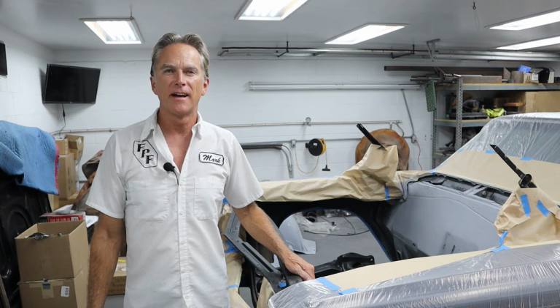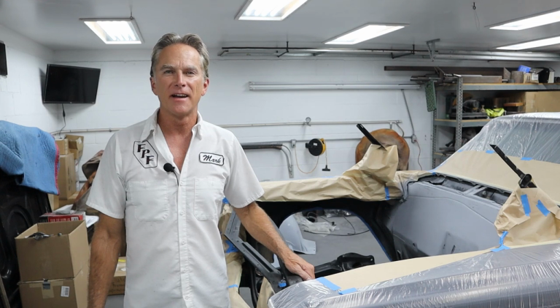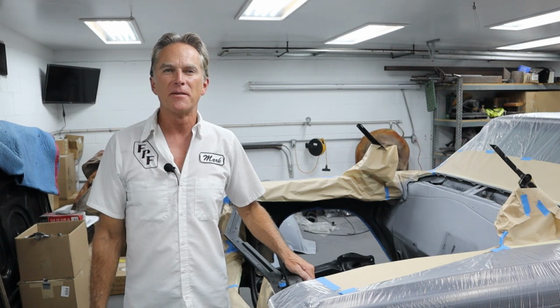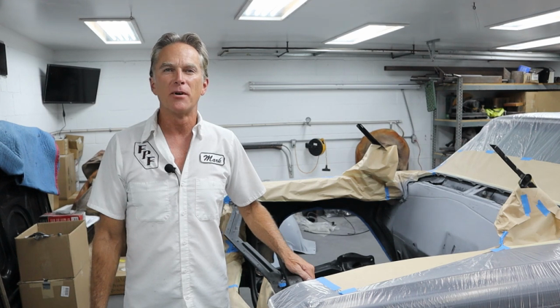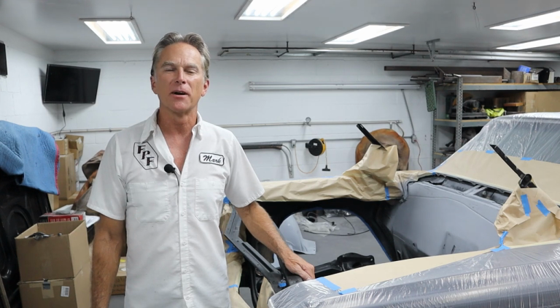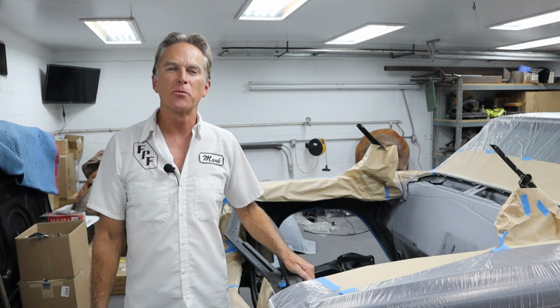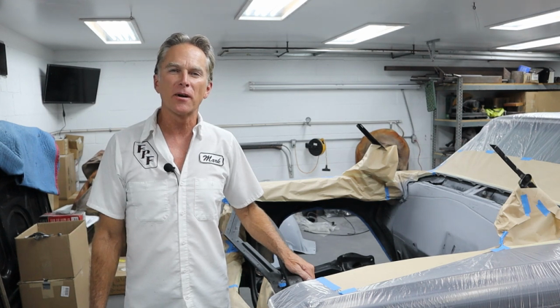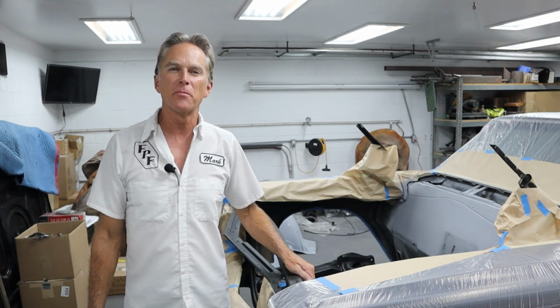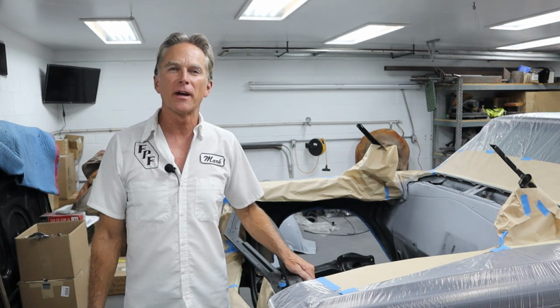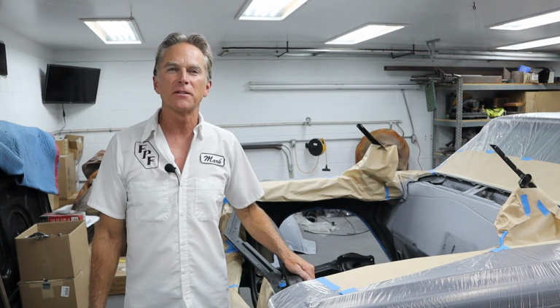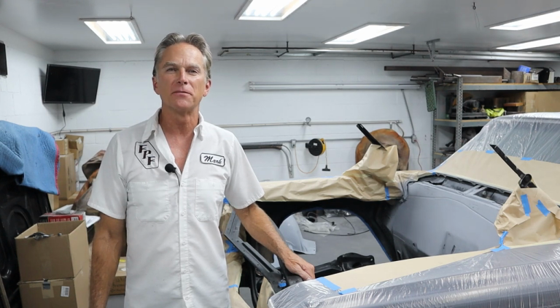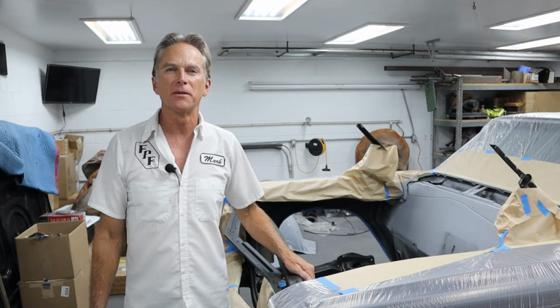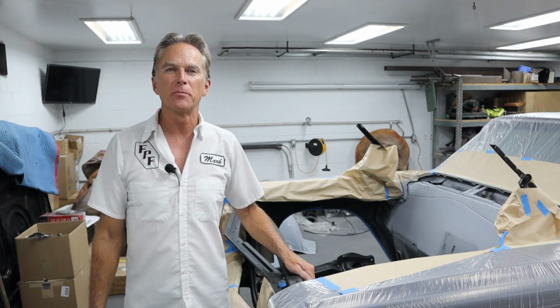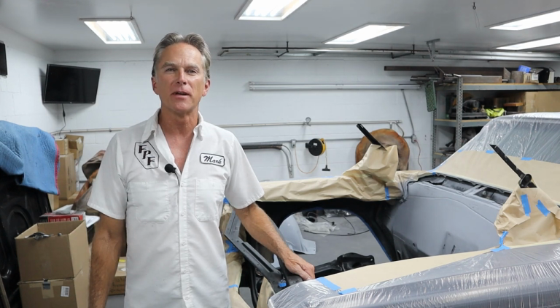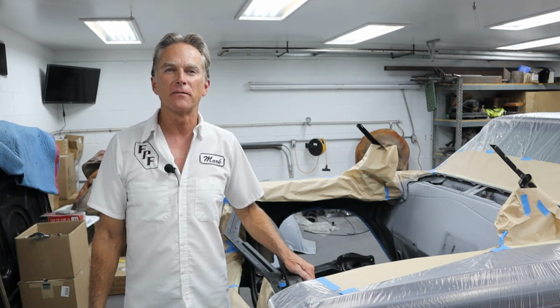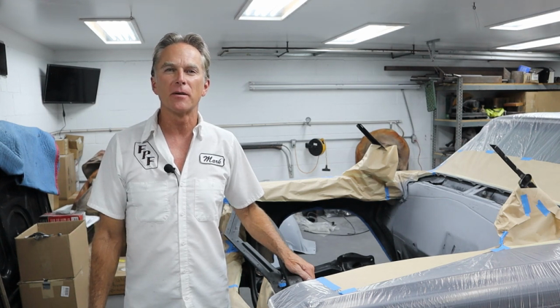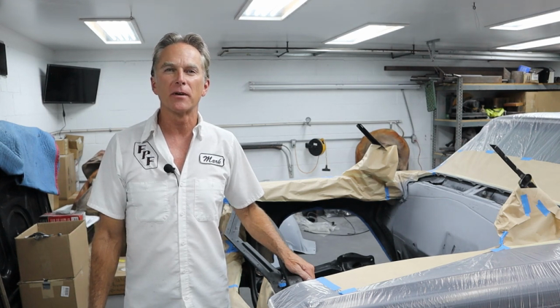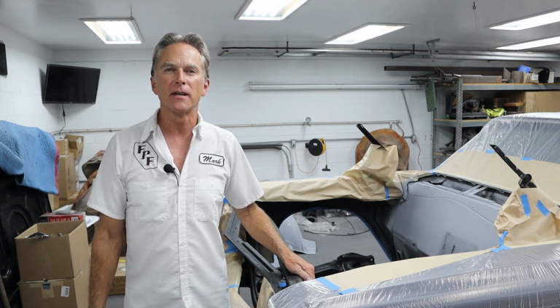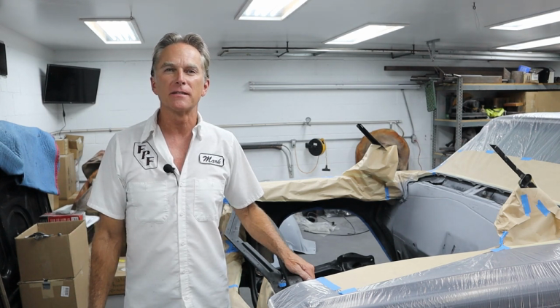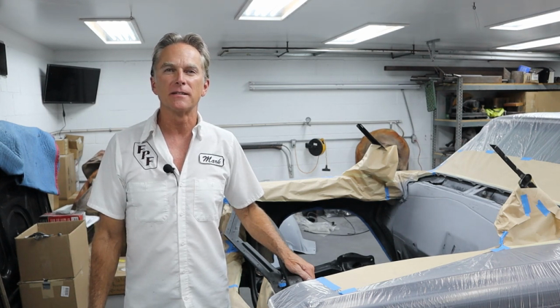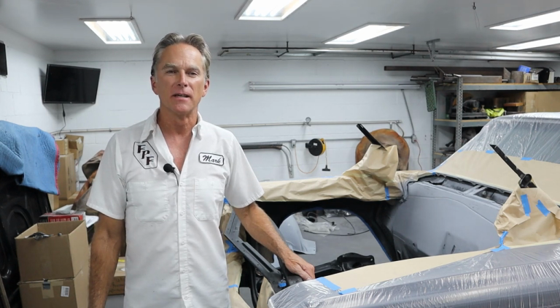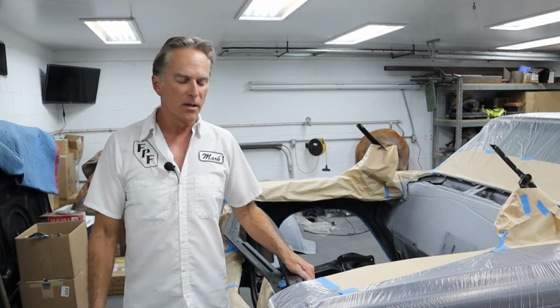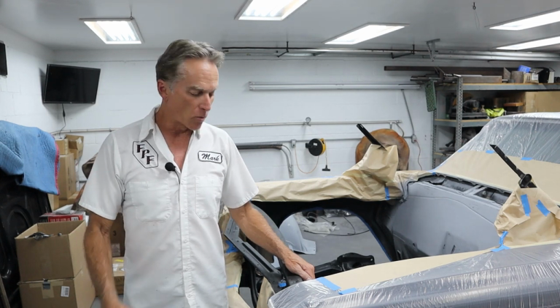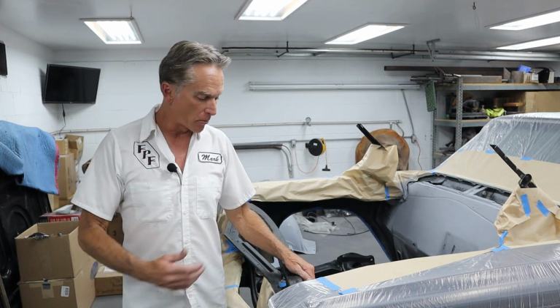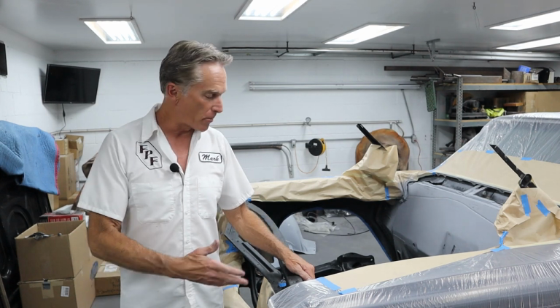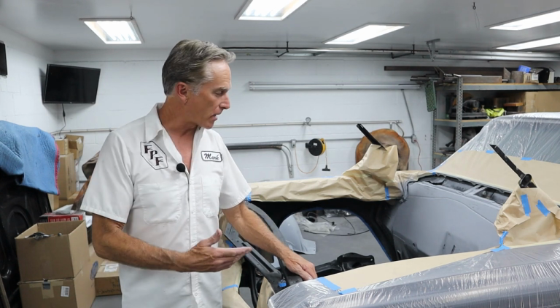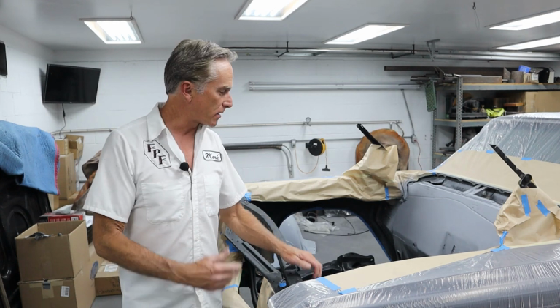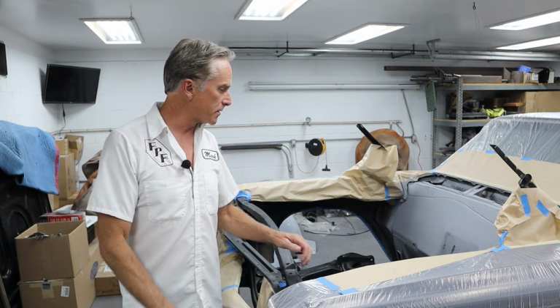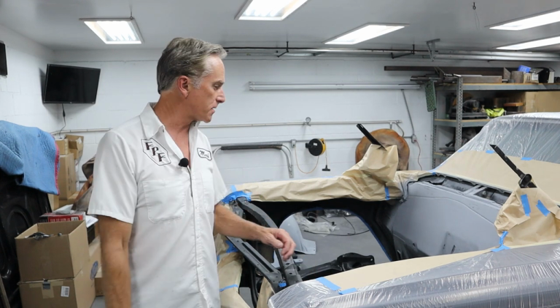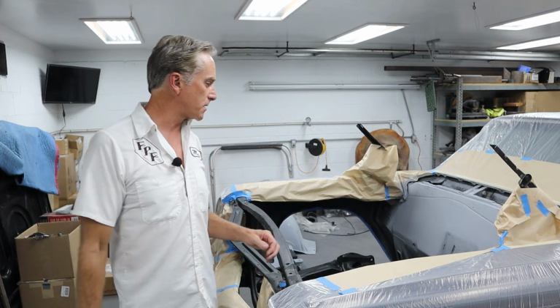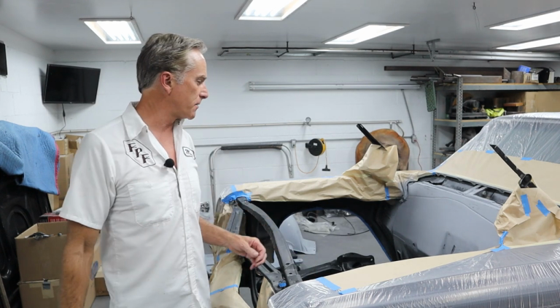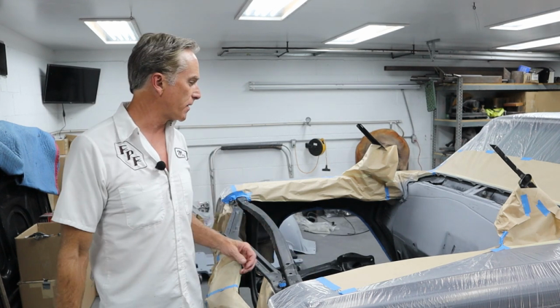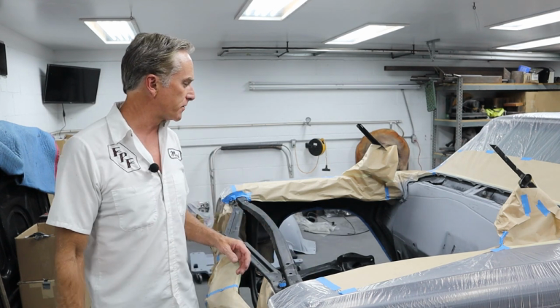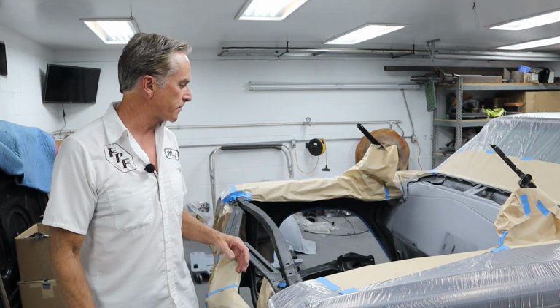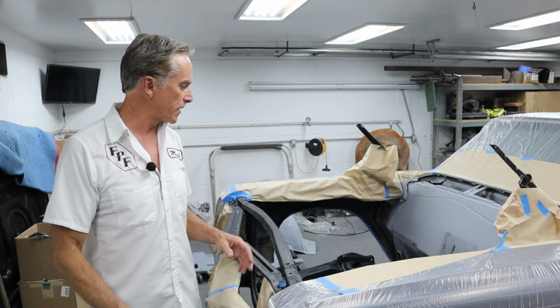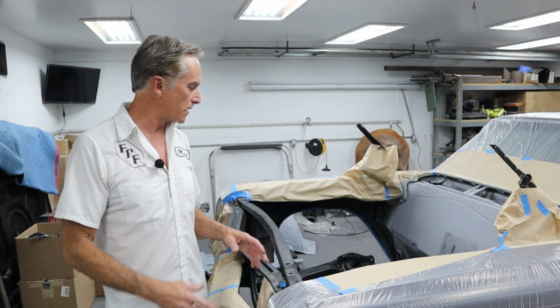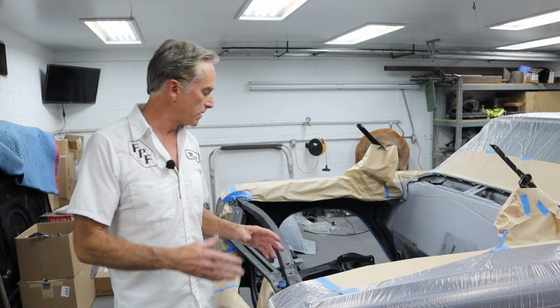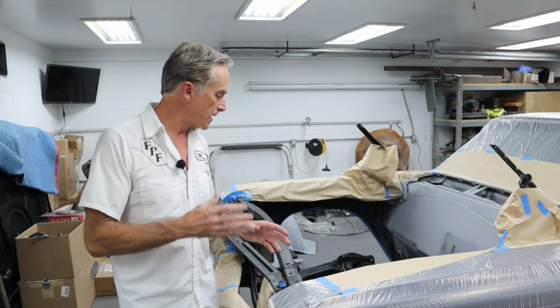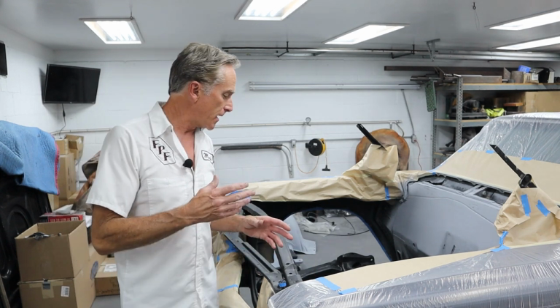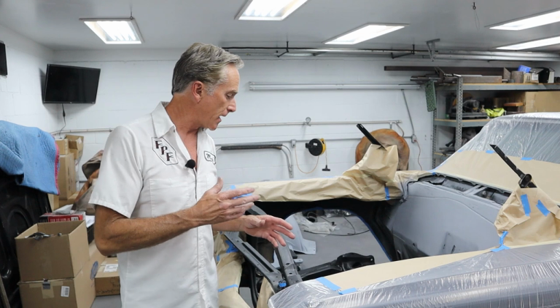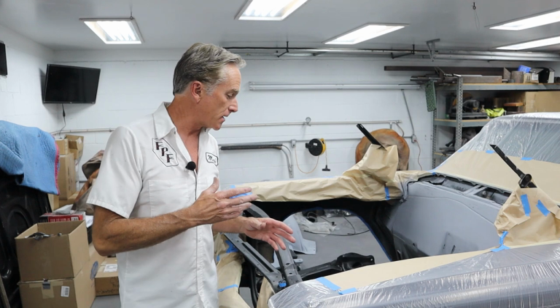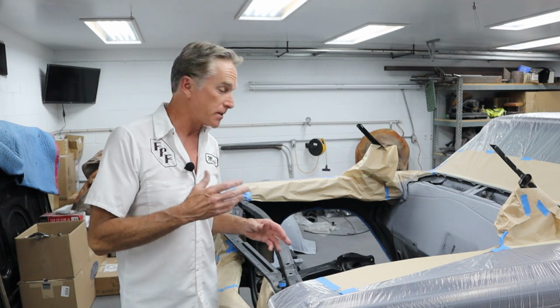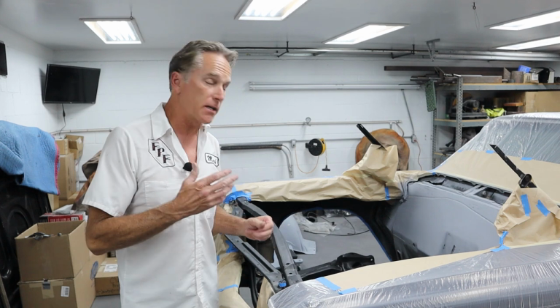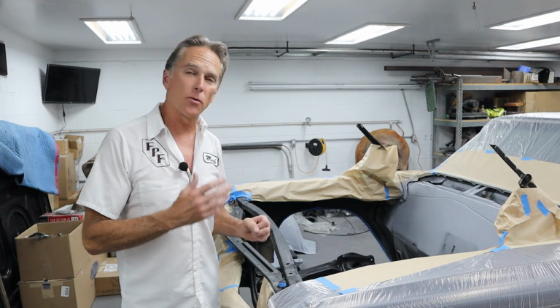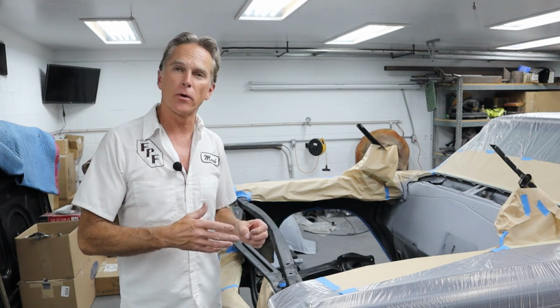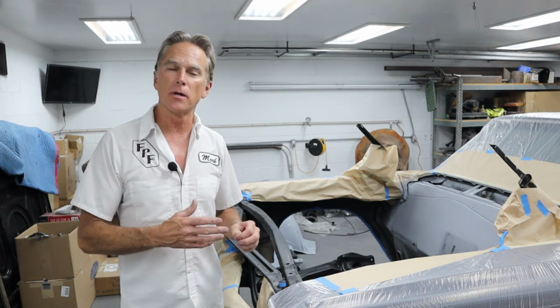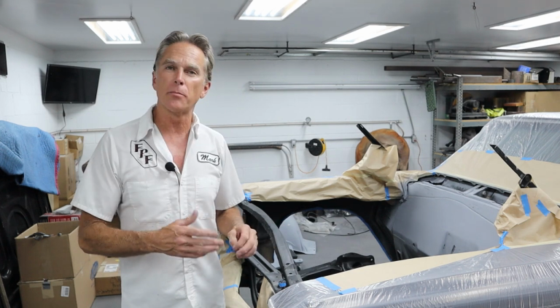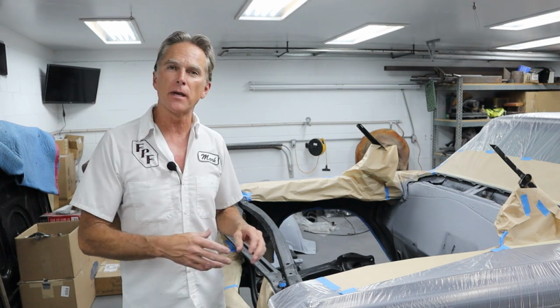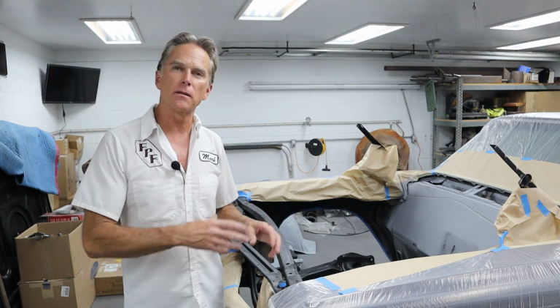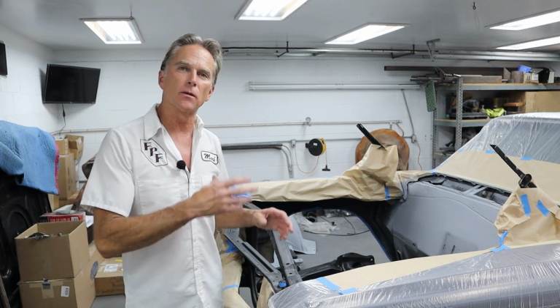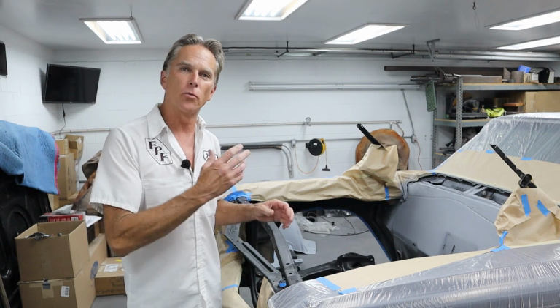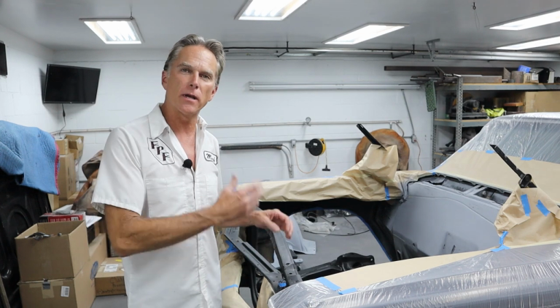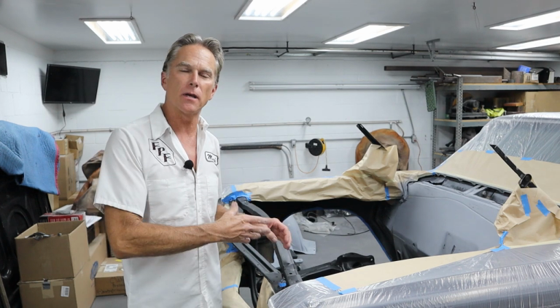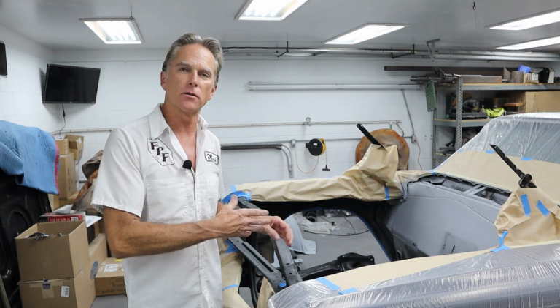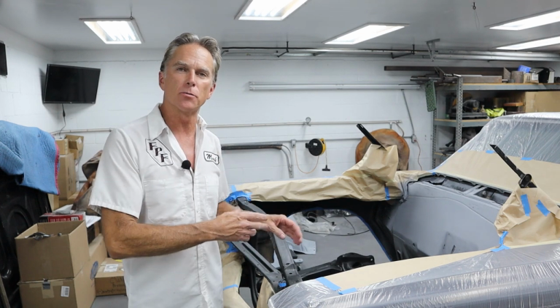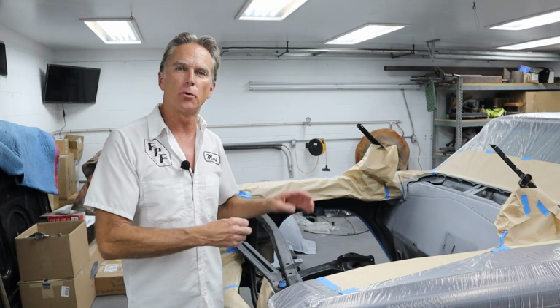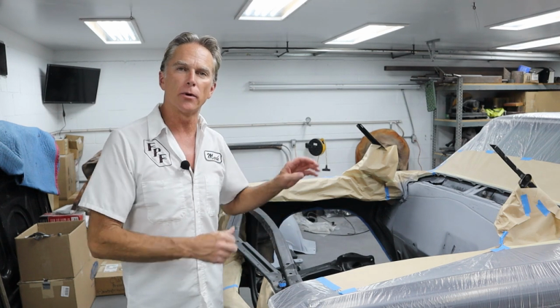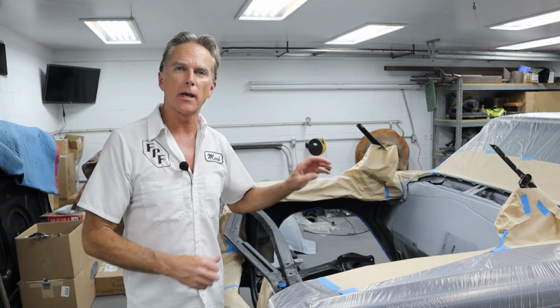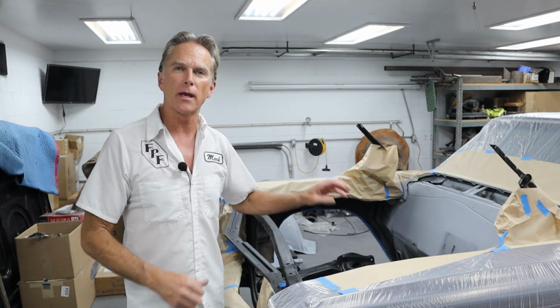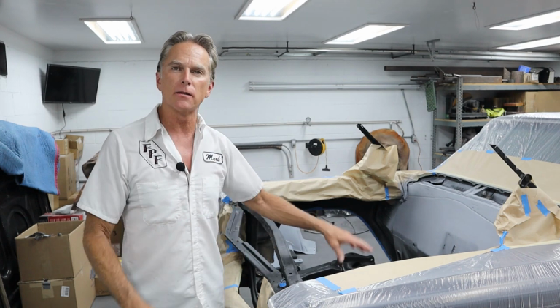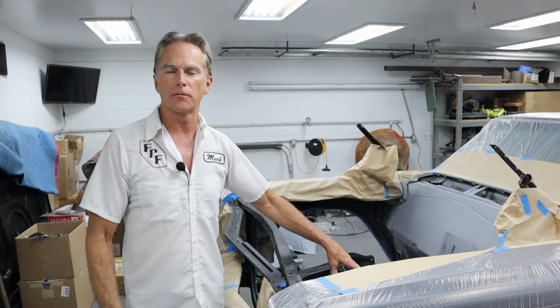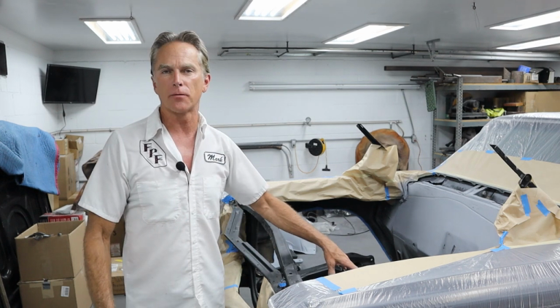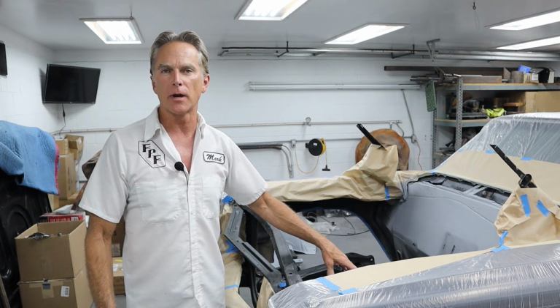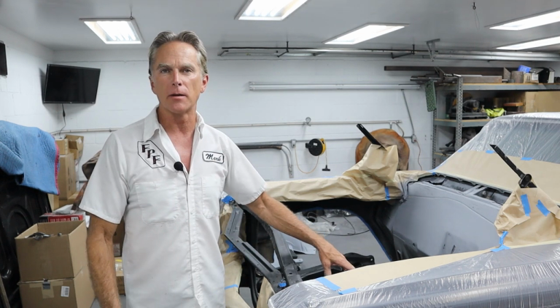Hi, I'm Mark. Welcome back to Foothill Paint Fabrication. We're back on the 65 Chevelle, and today we're going to paint the radiator support and the frame.